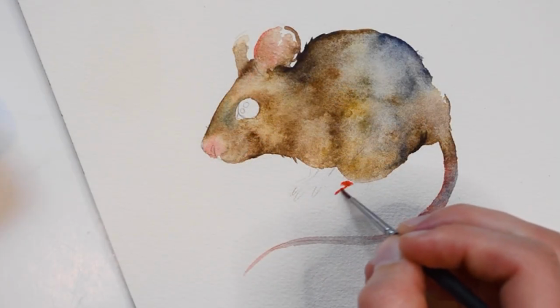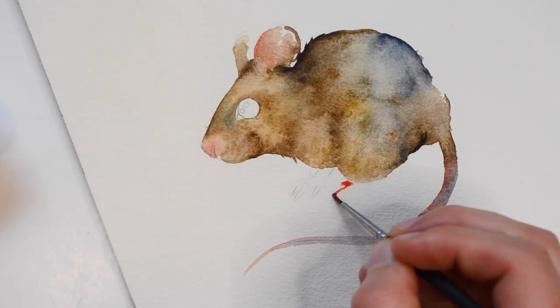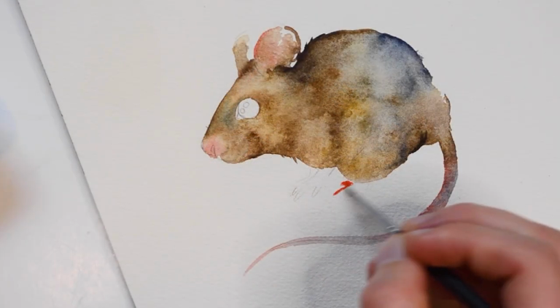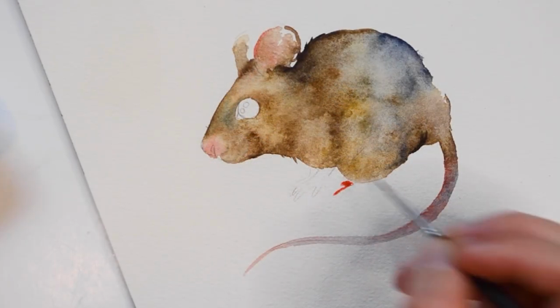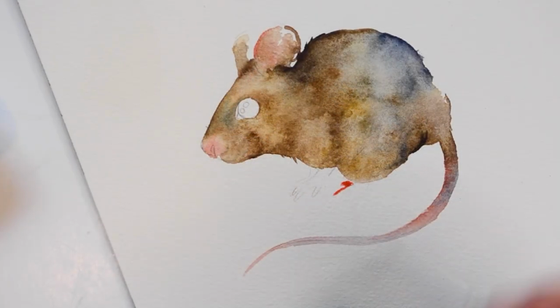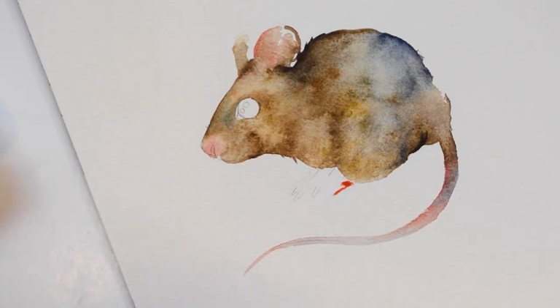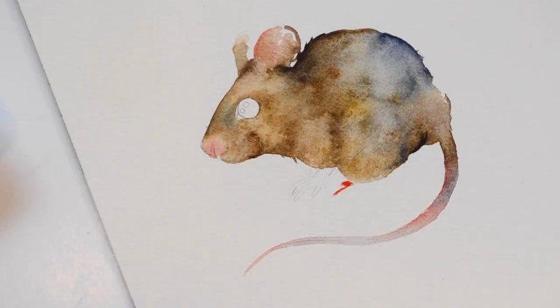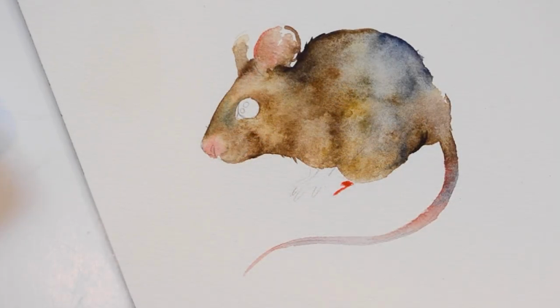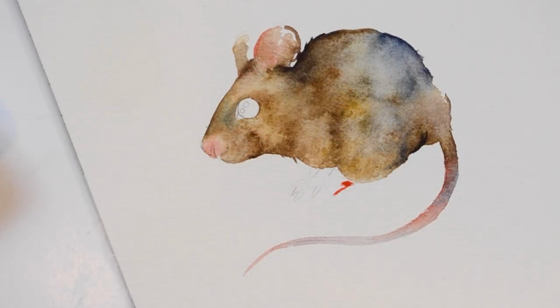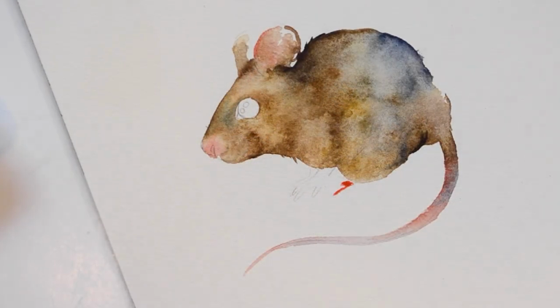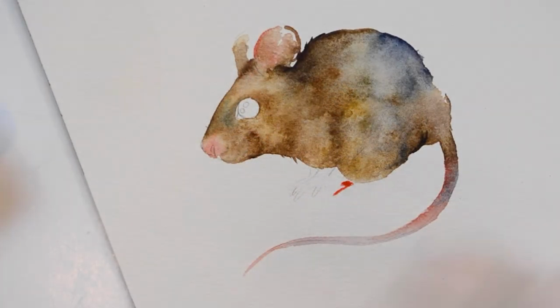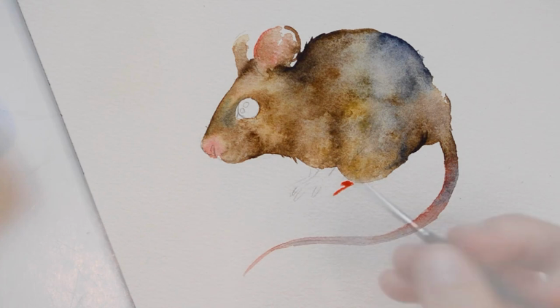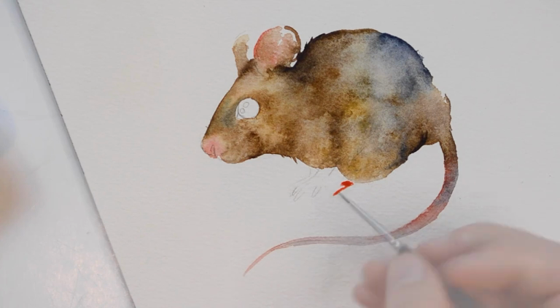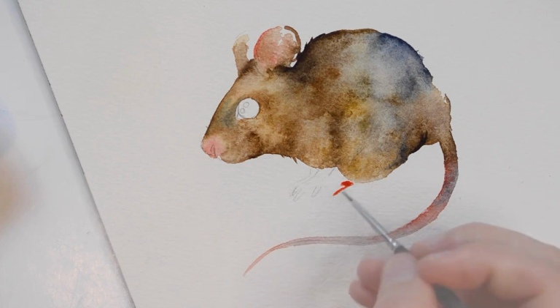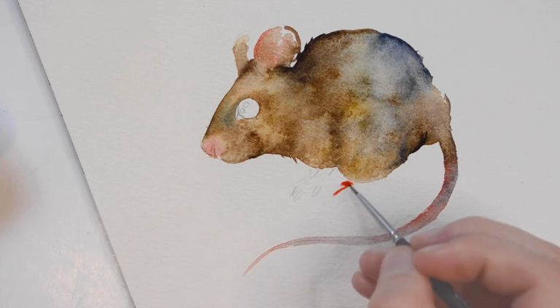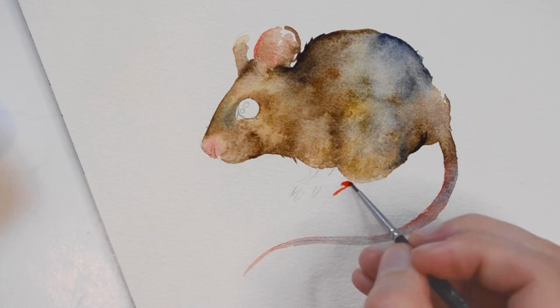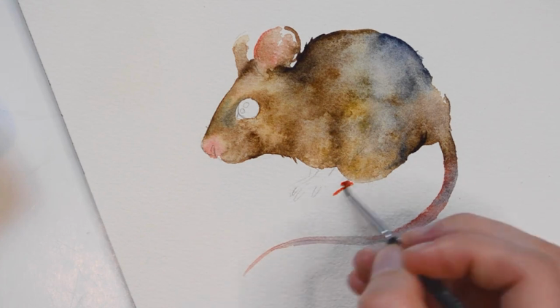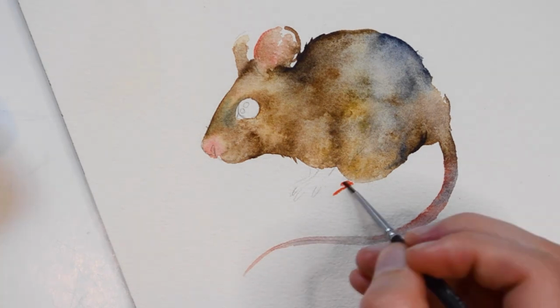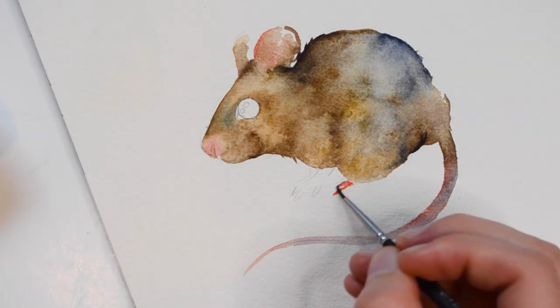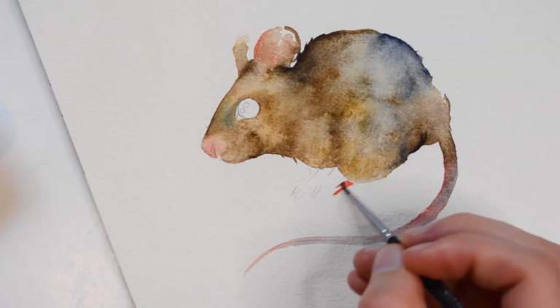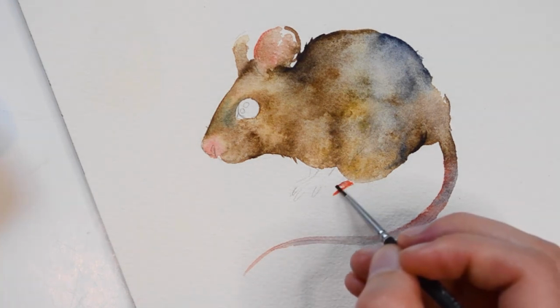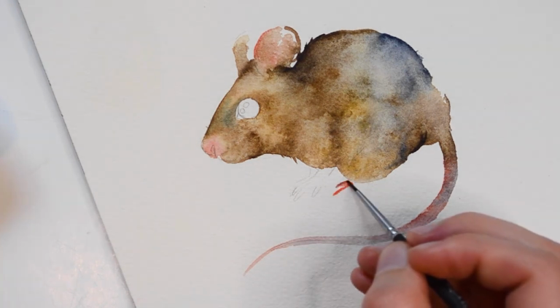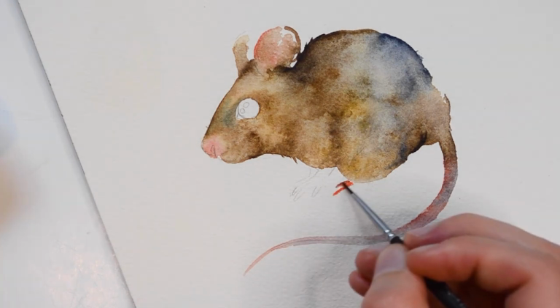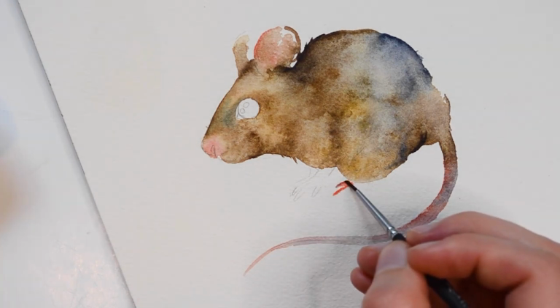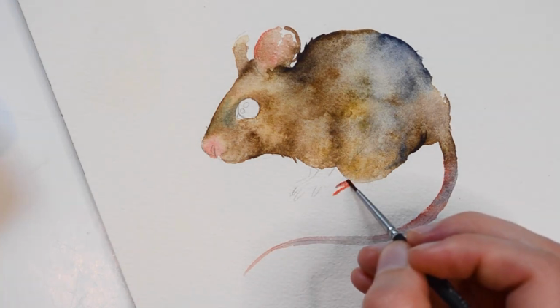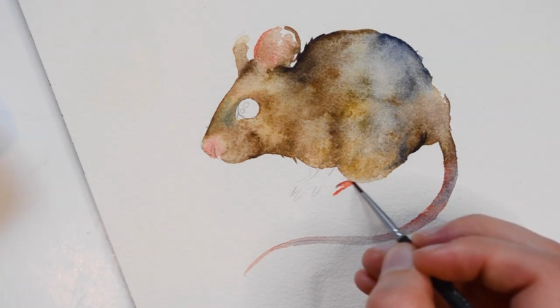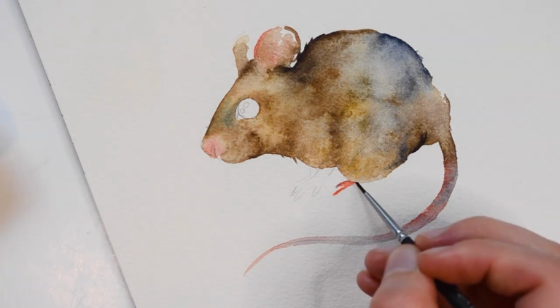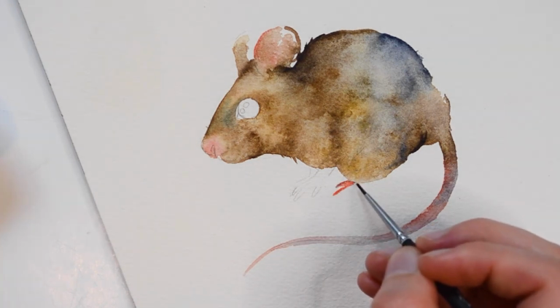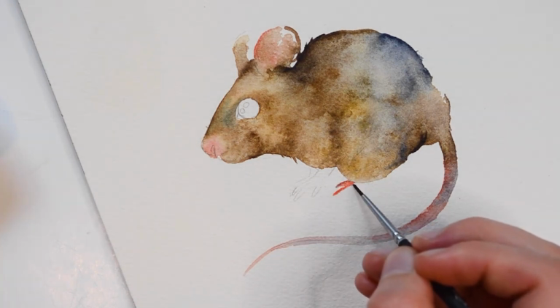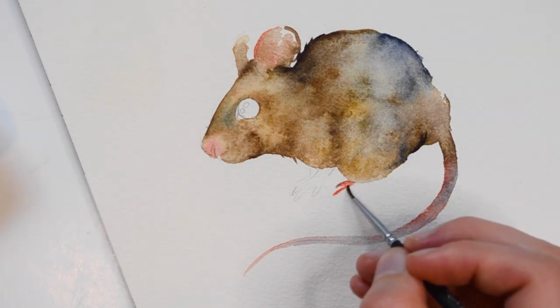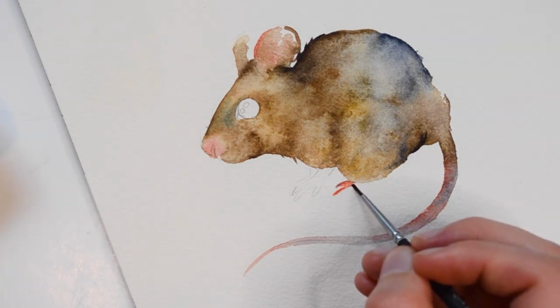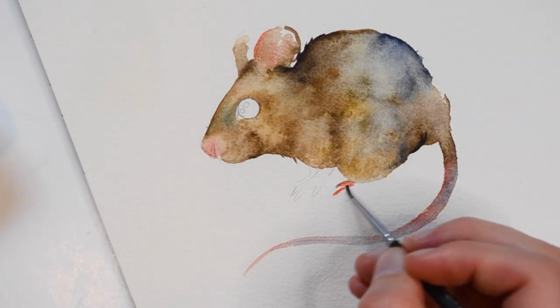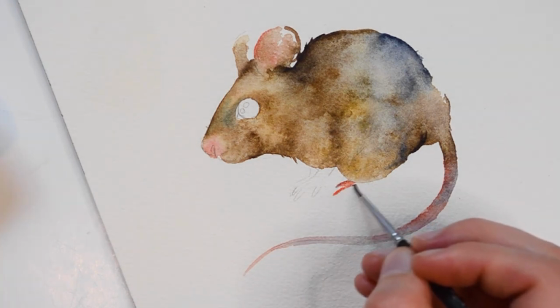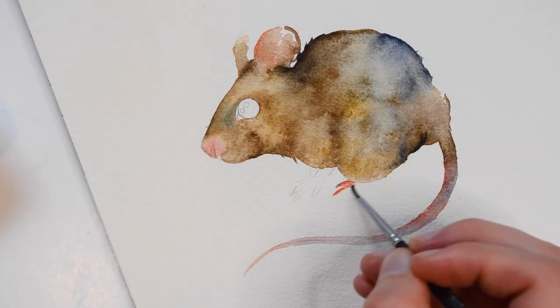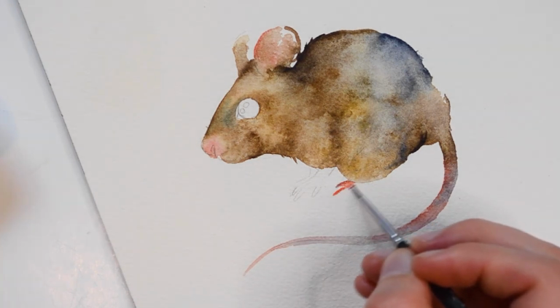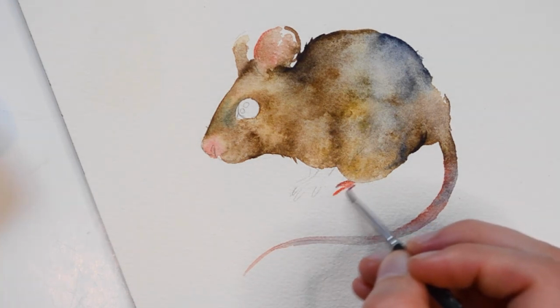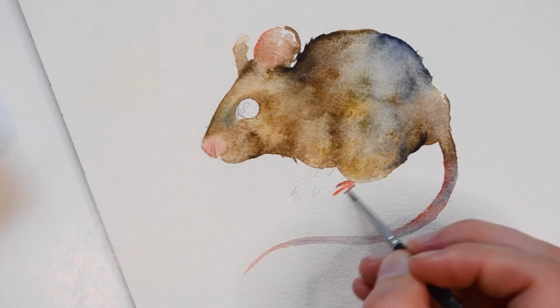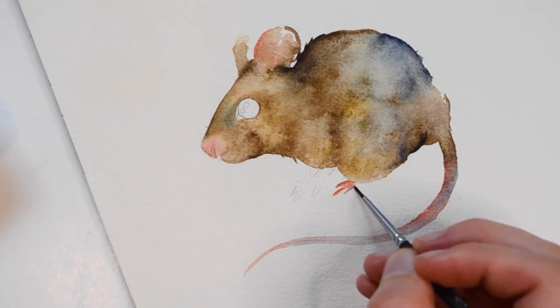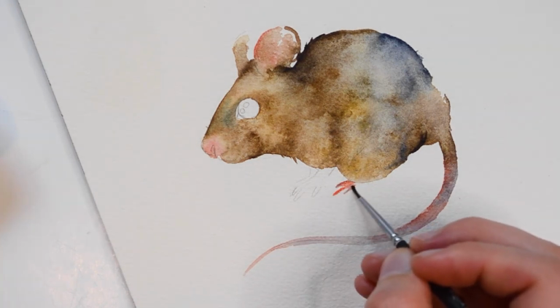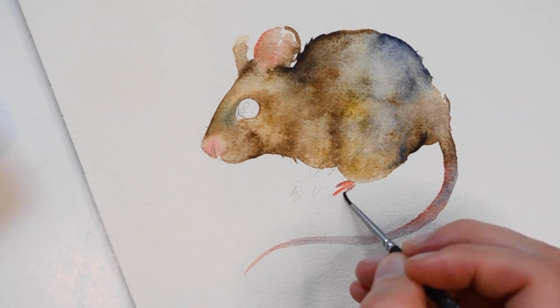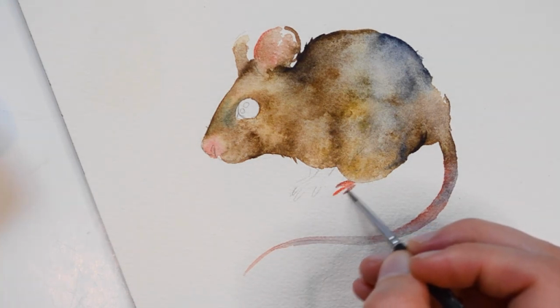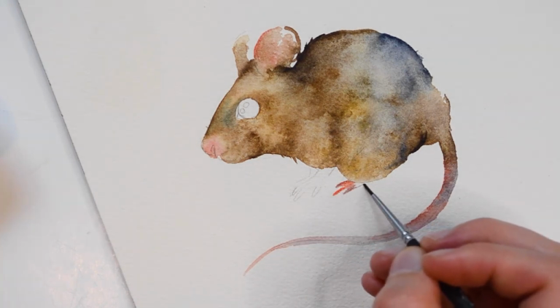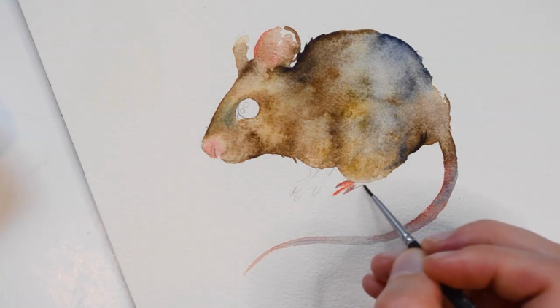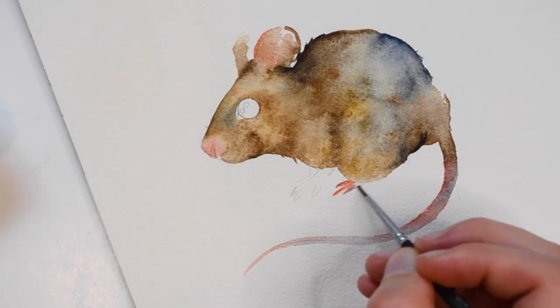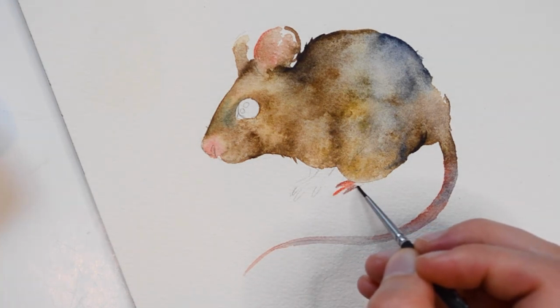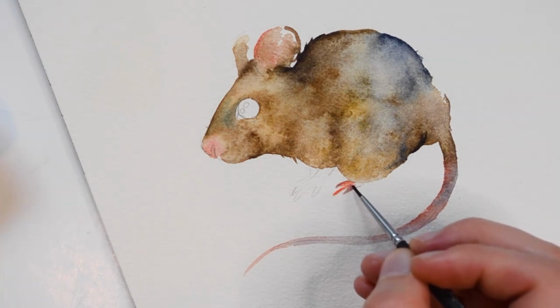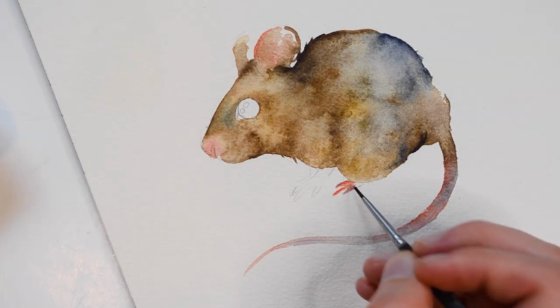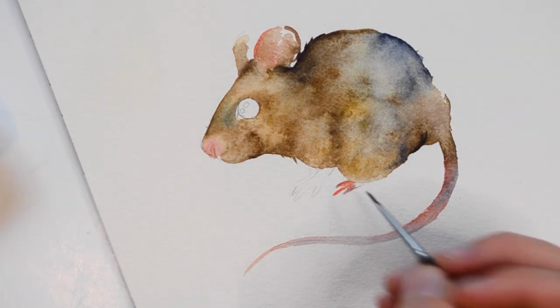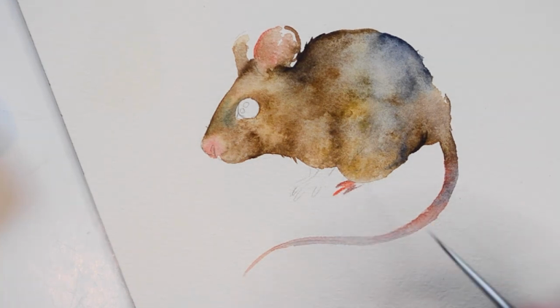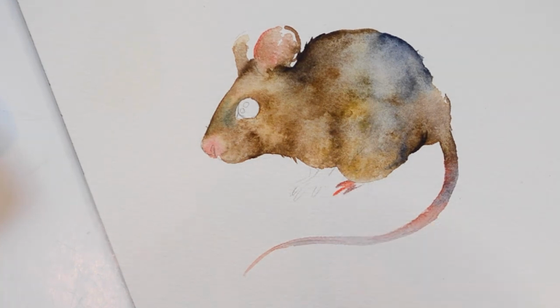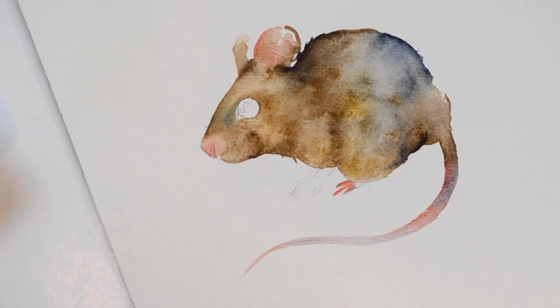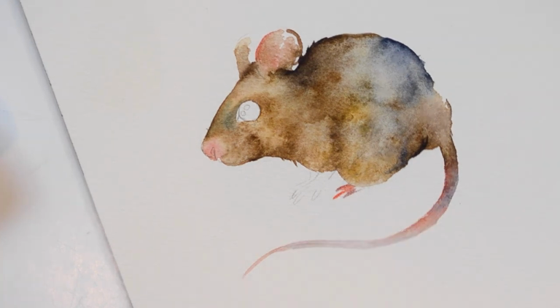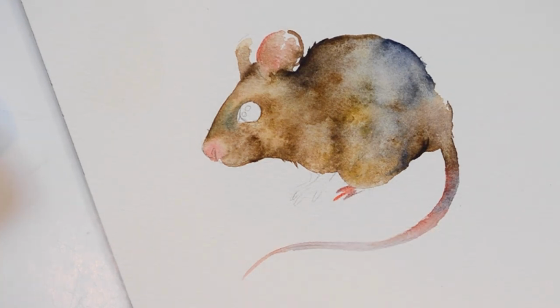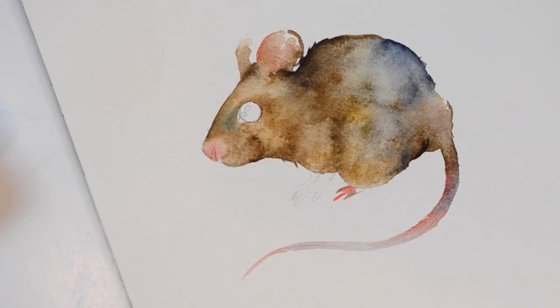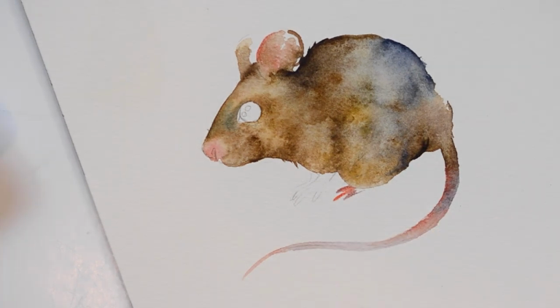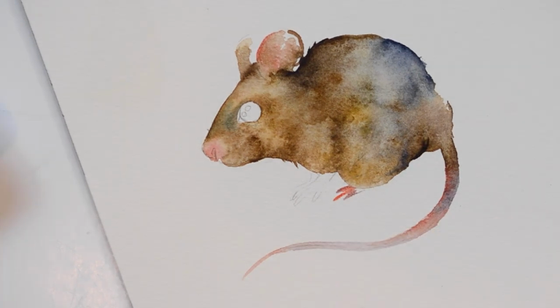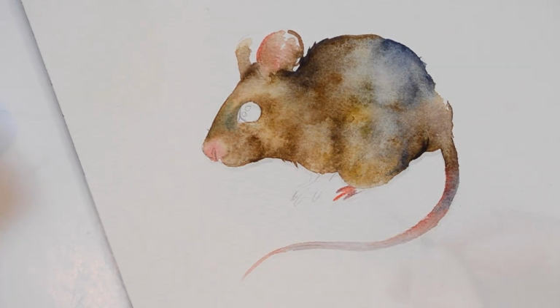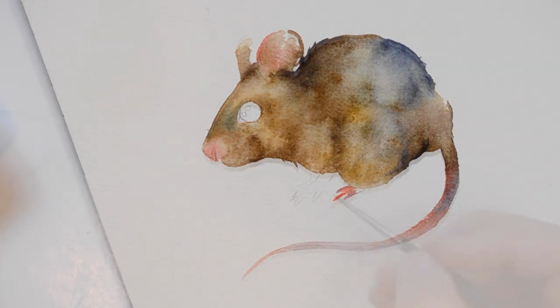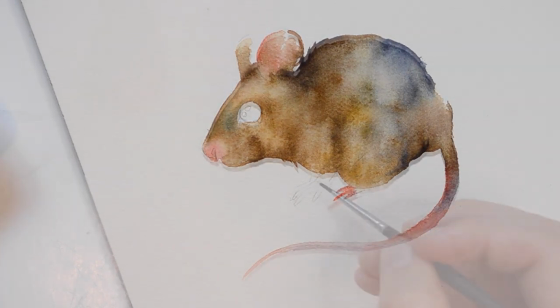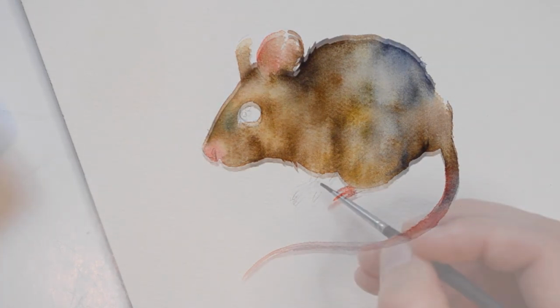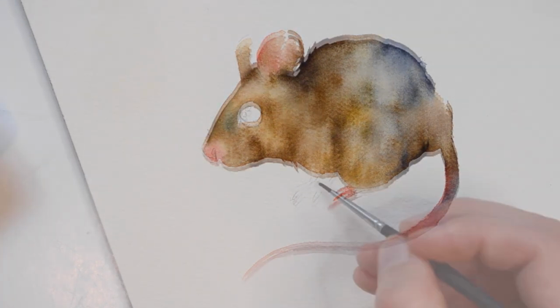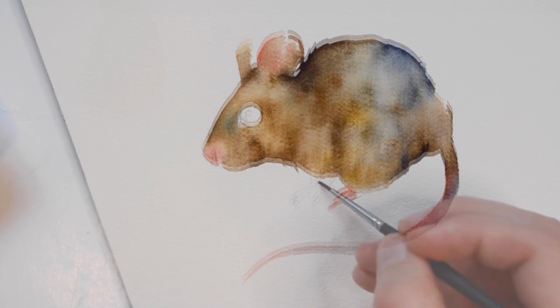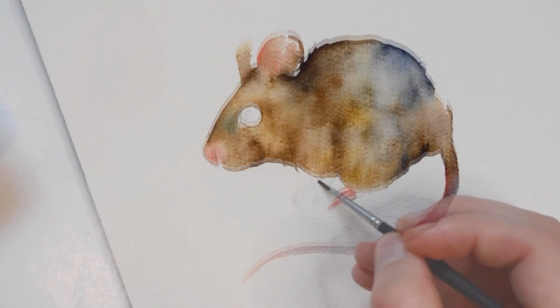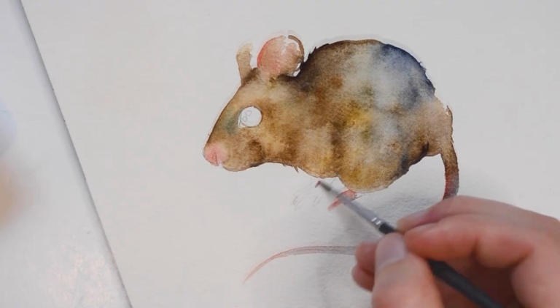Here I'm going to paint the little feet. For the feet, I'll be using the rose color again, and then for the shadows, I'll be mixing the rose with some Payne's Gray.